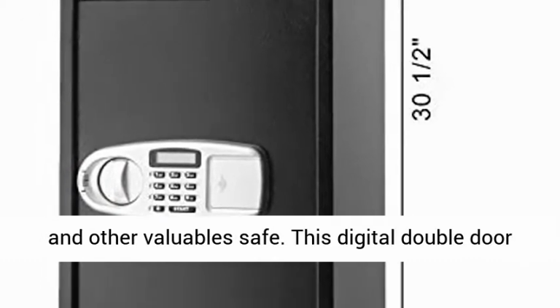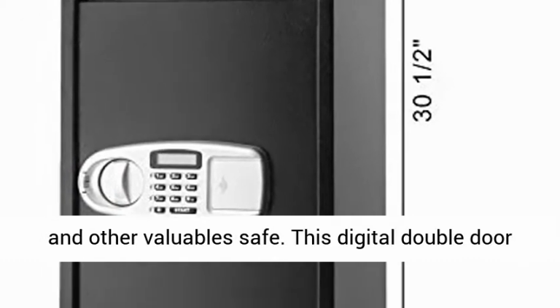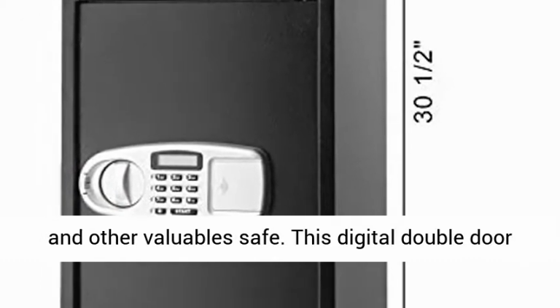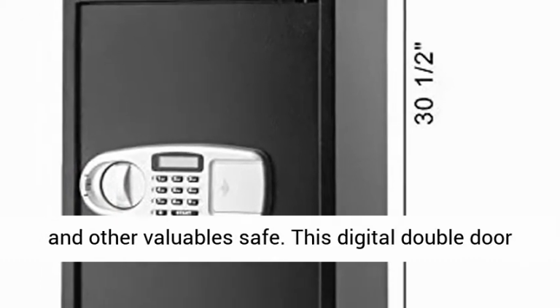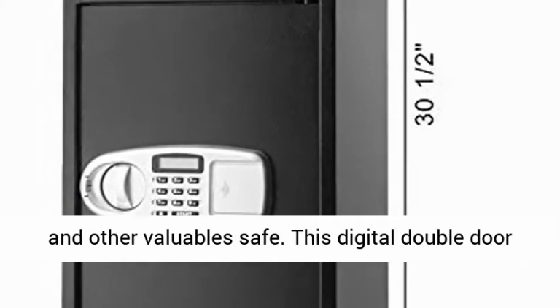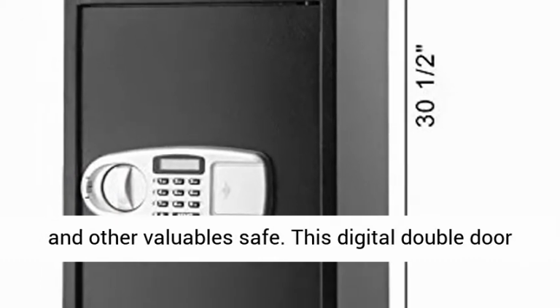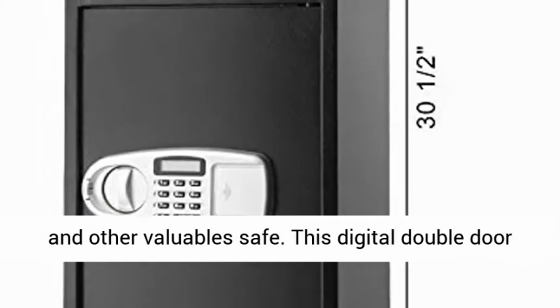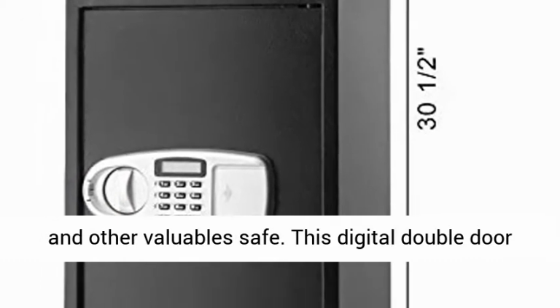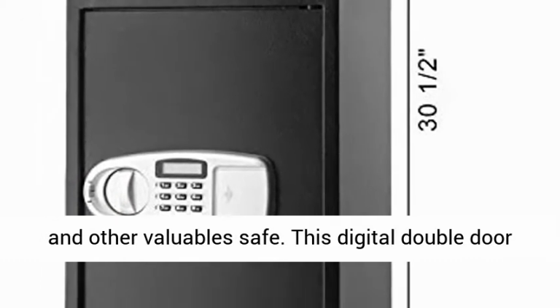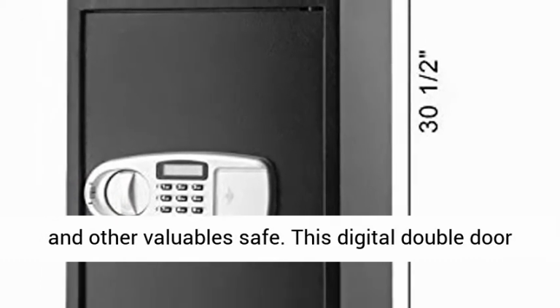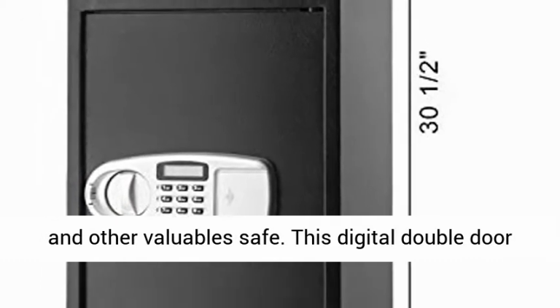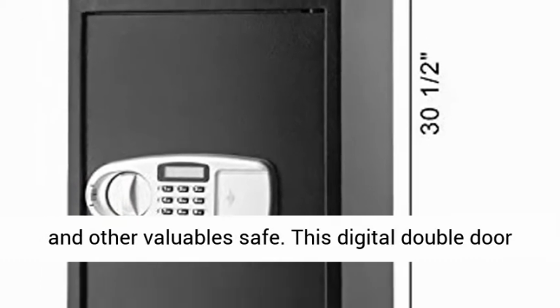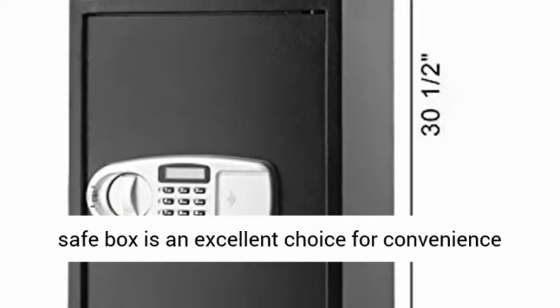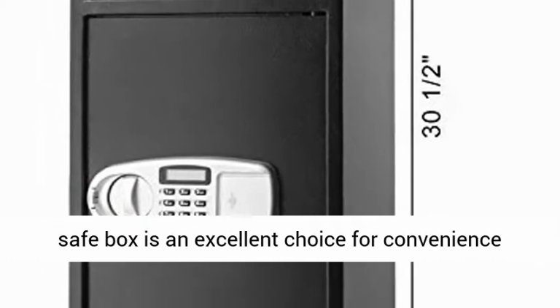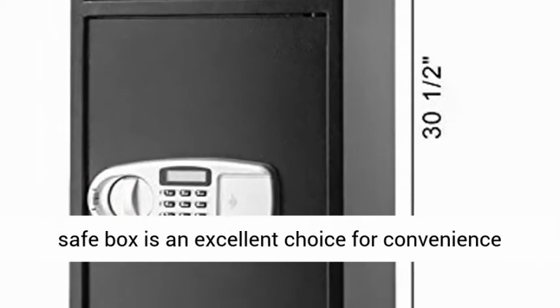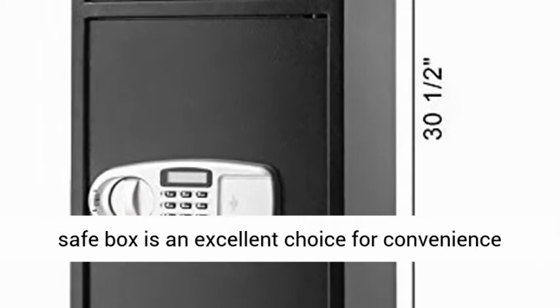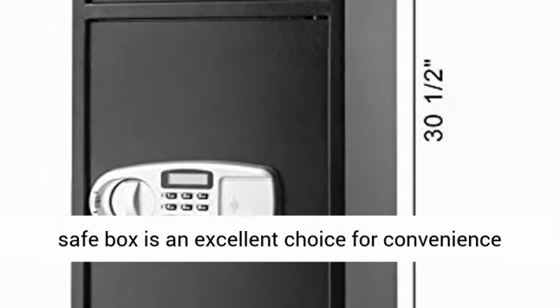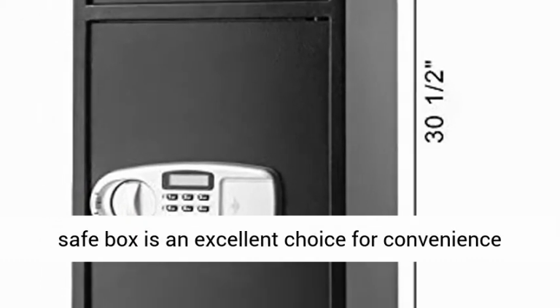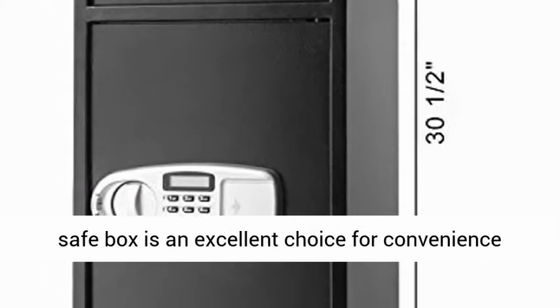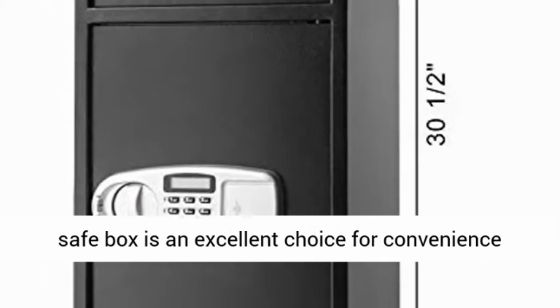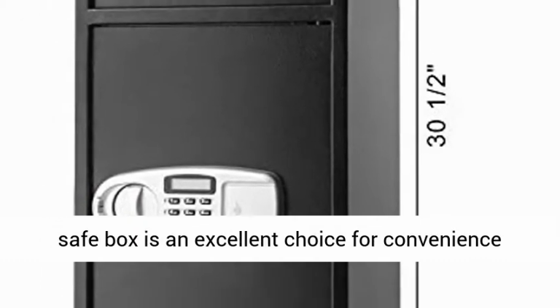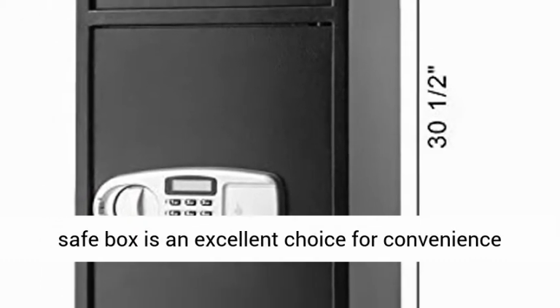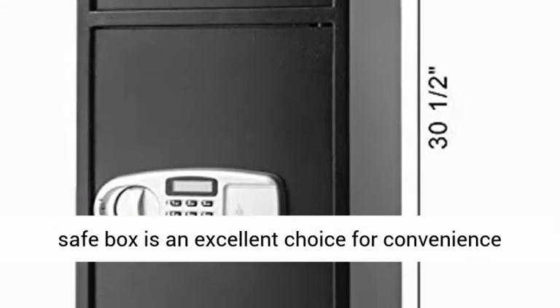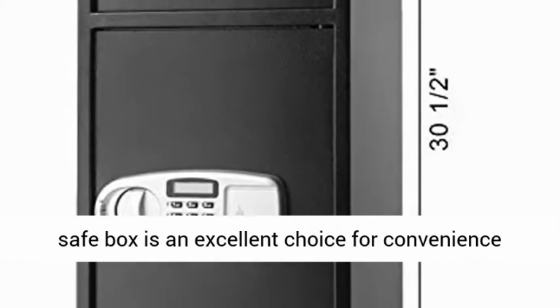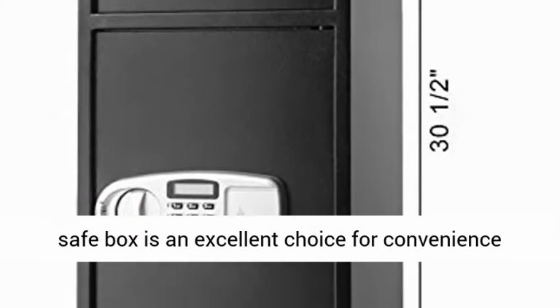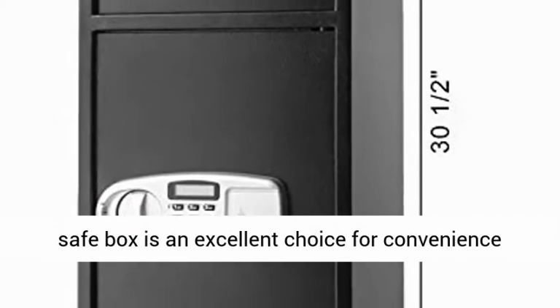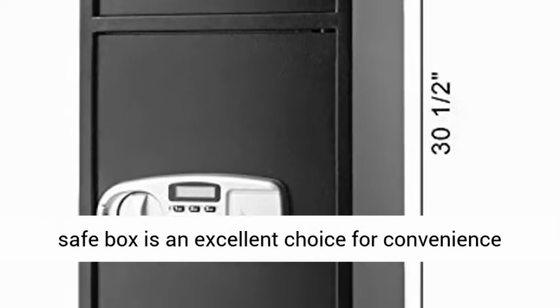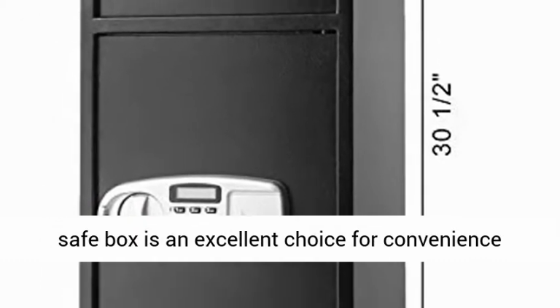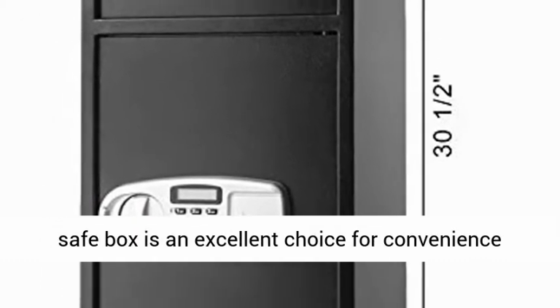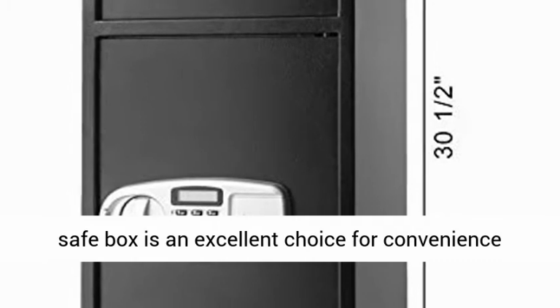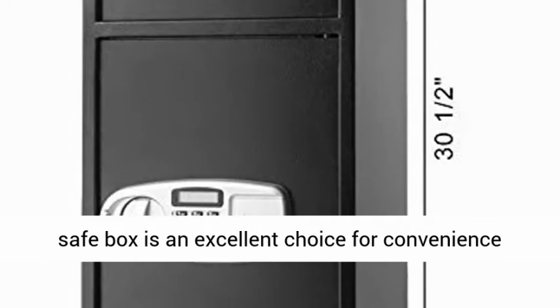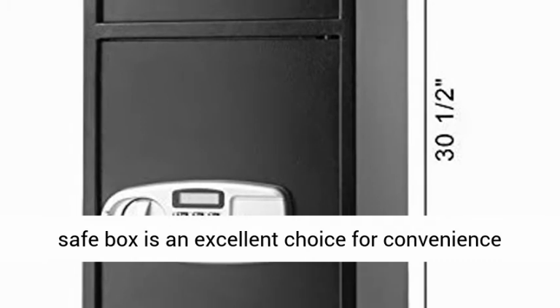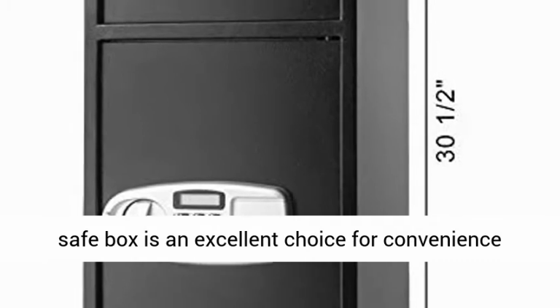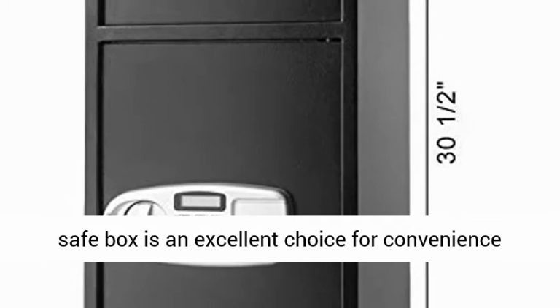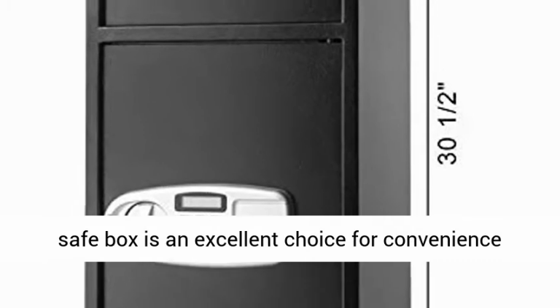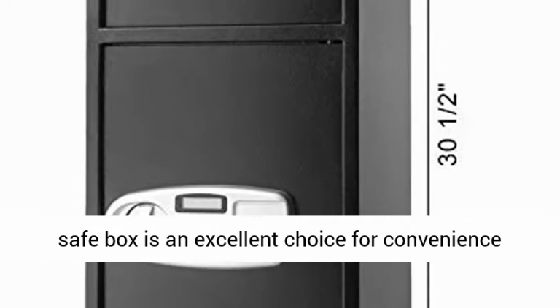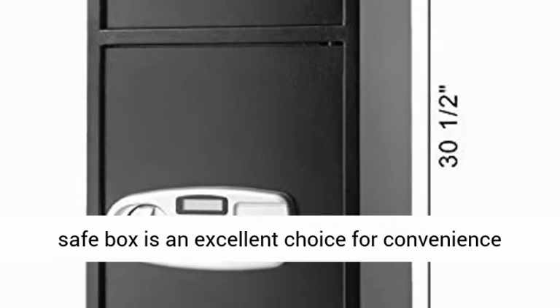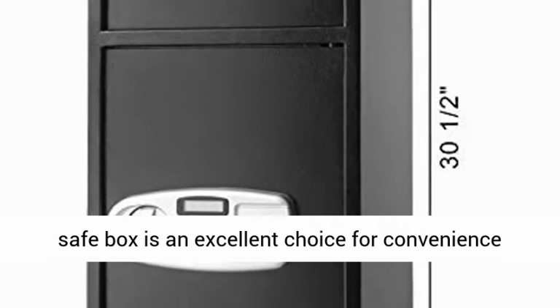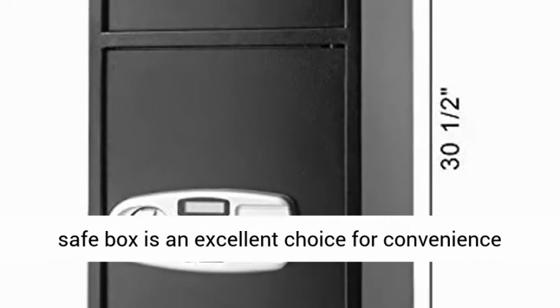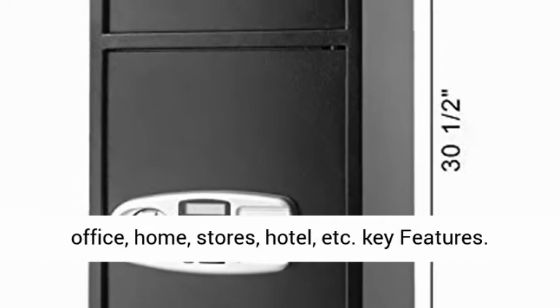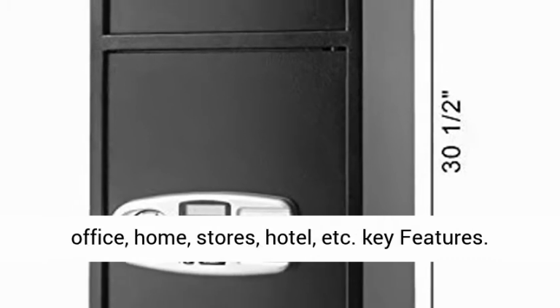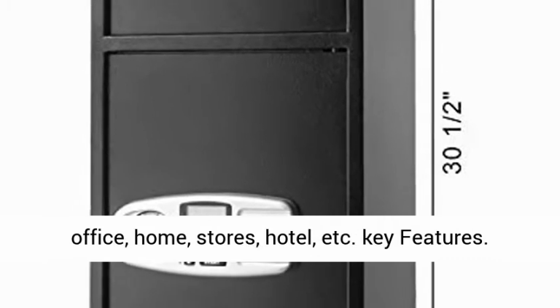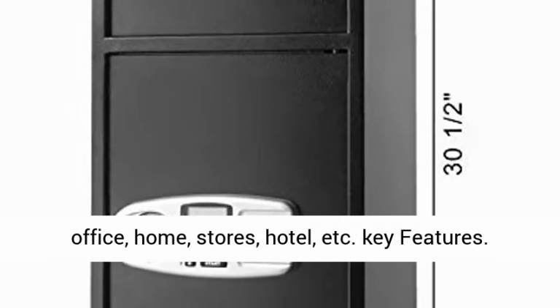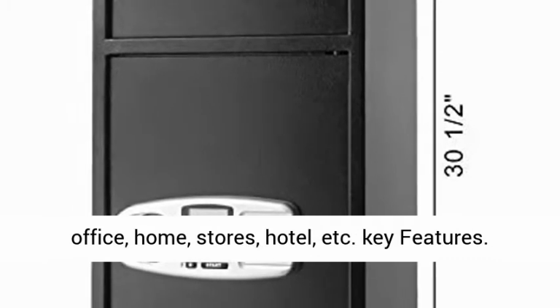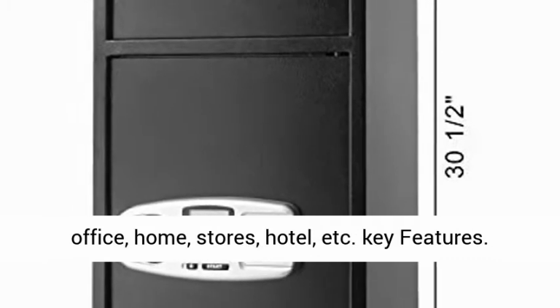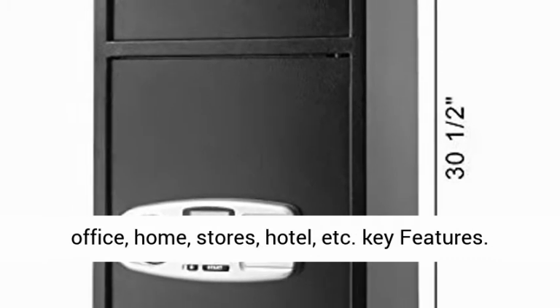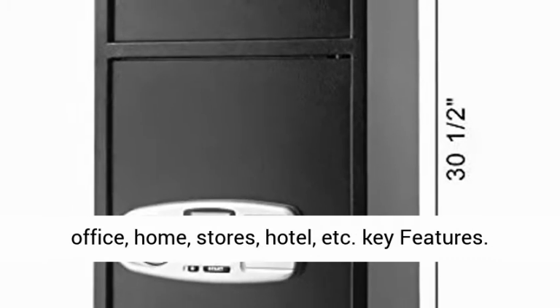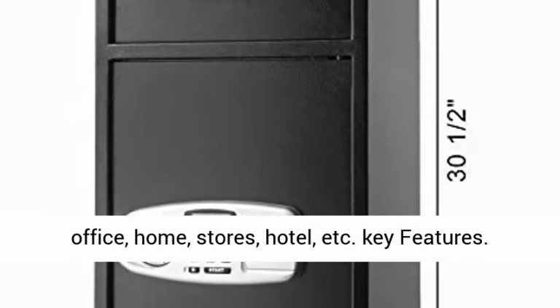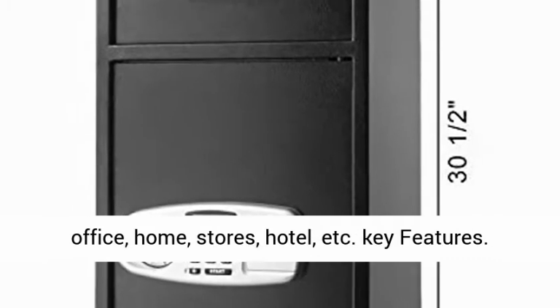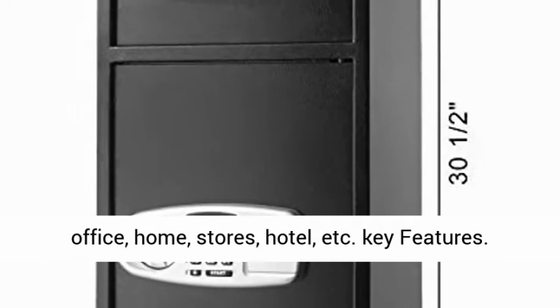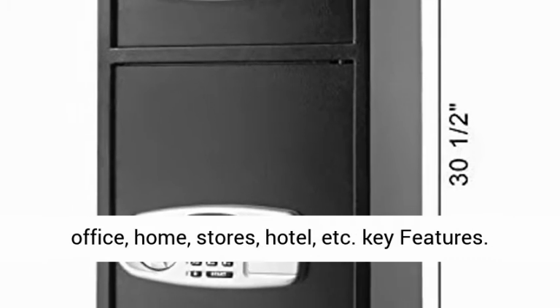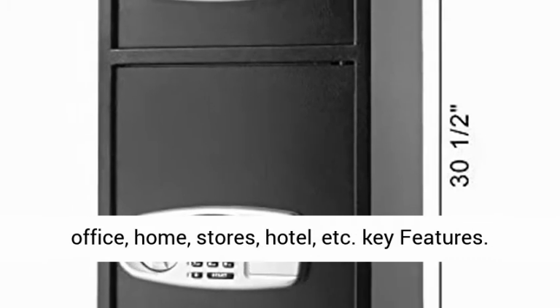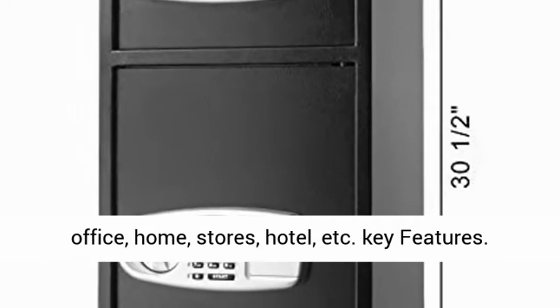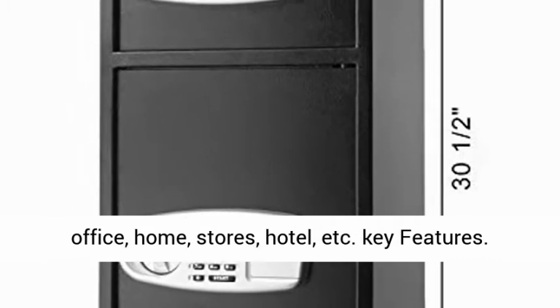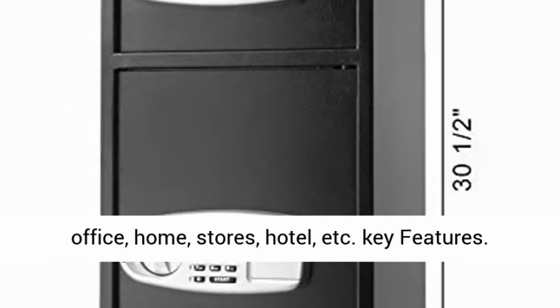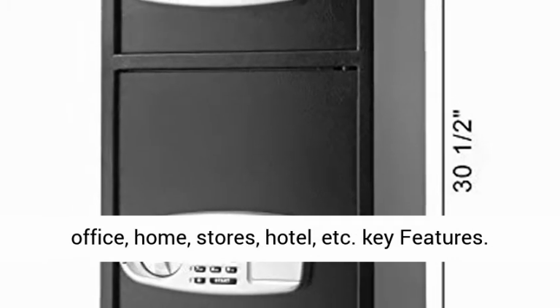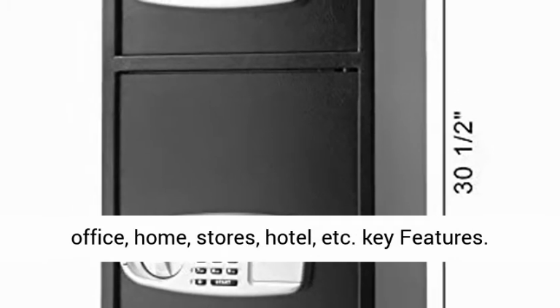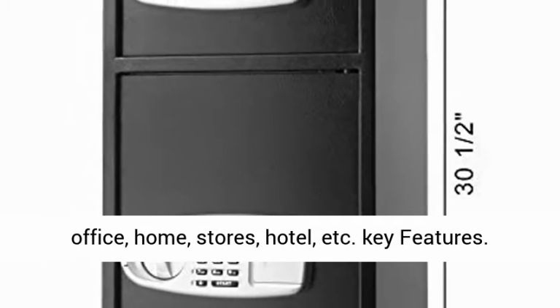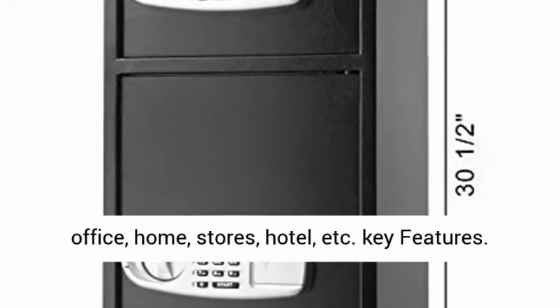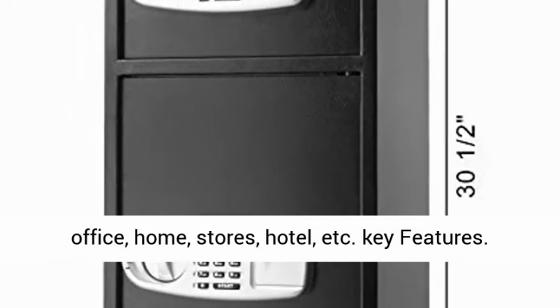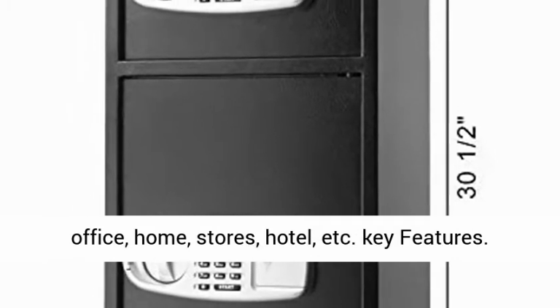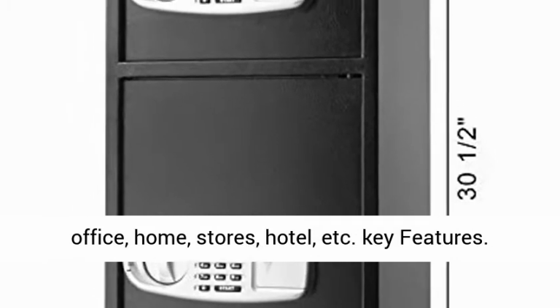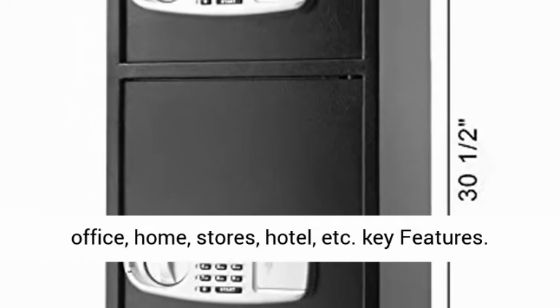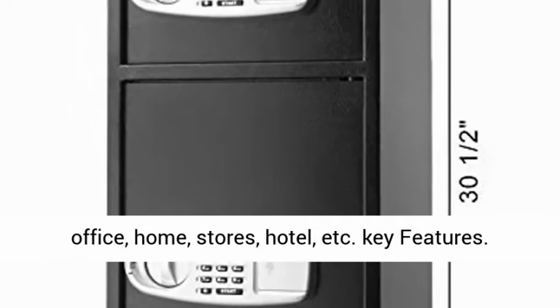This Digital Double Door Safe Box is an excellent choice for convenience — office, home, stores, hotel, etc.